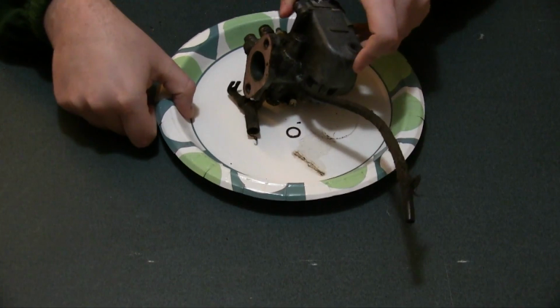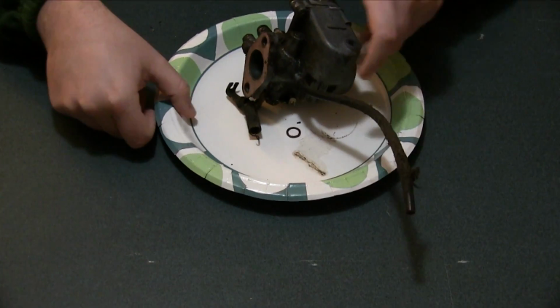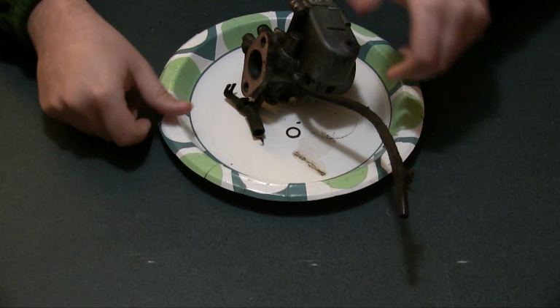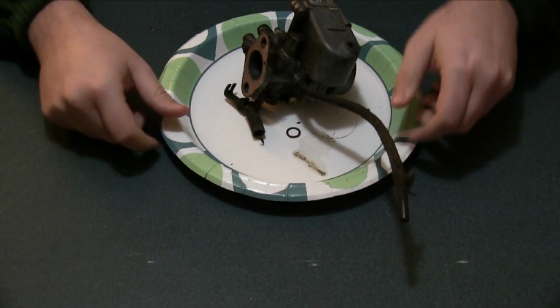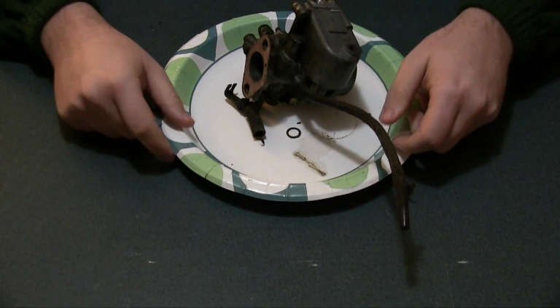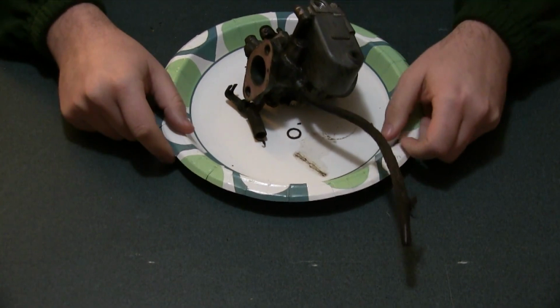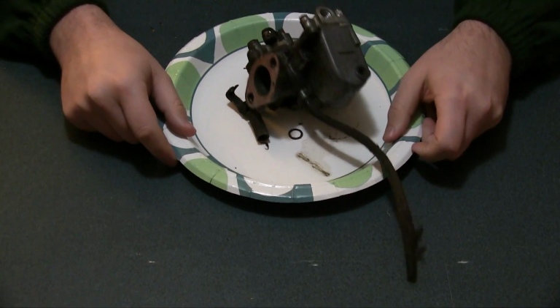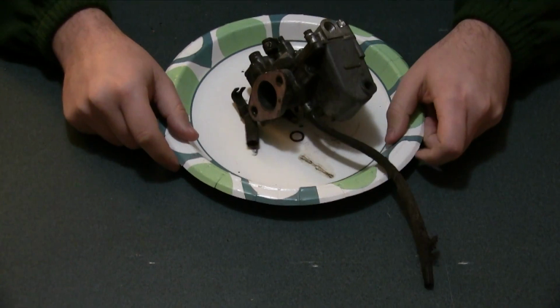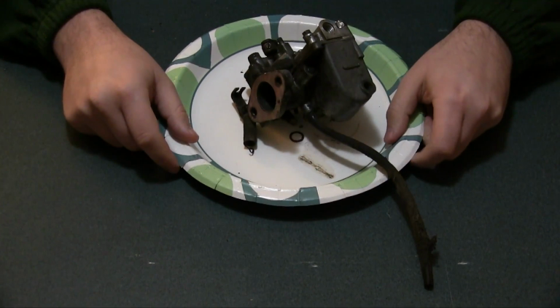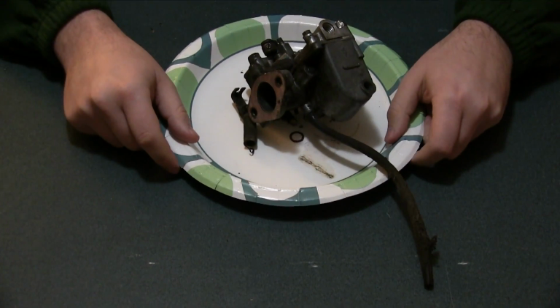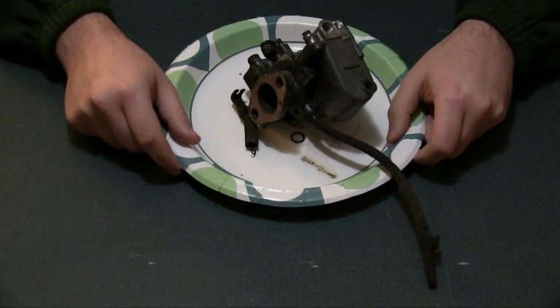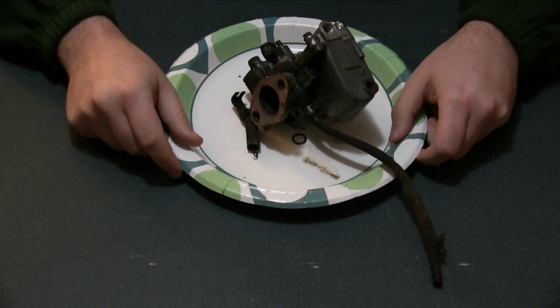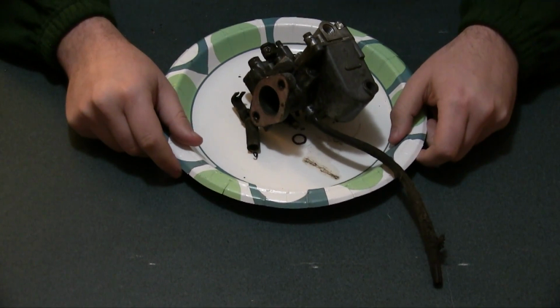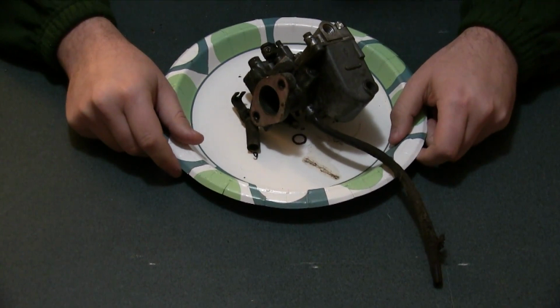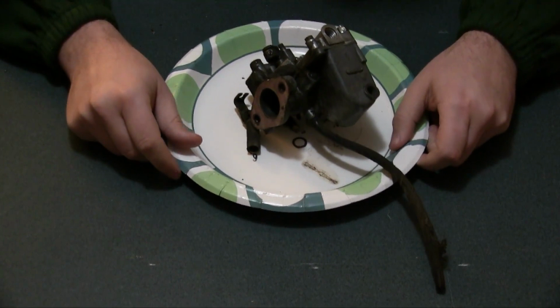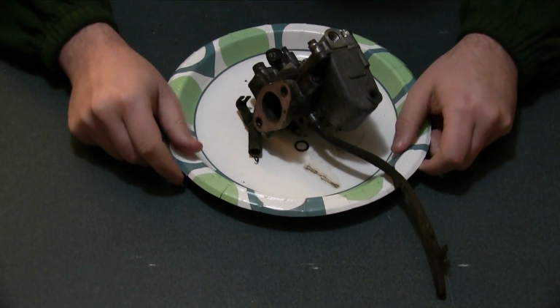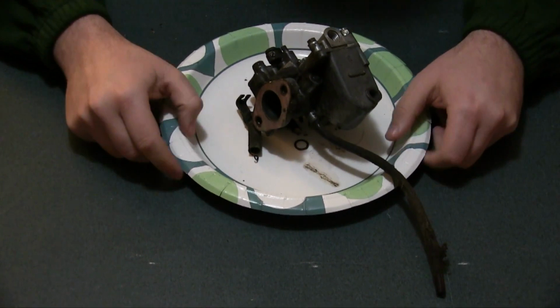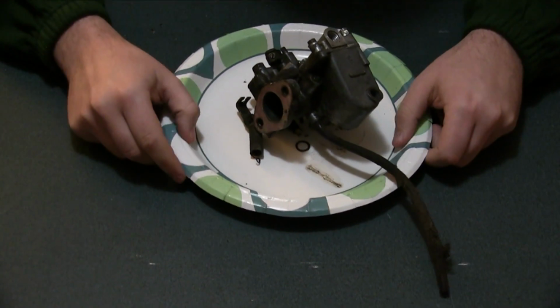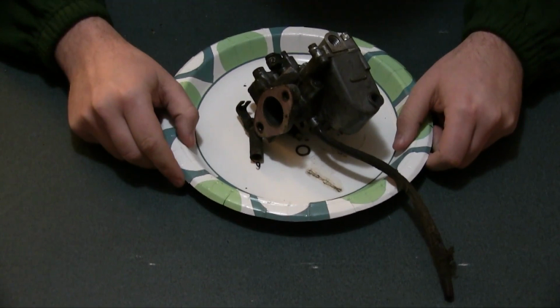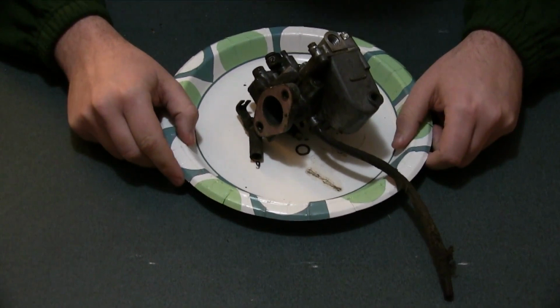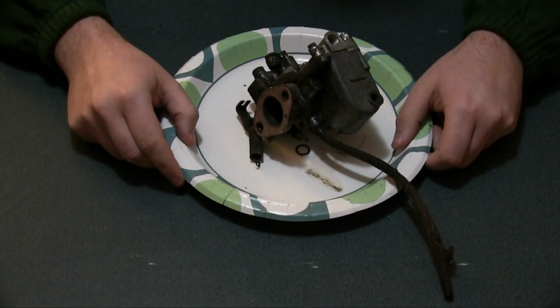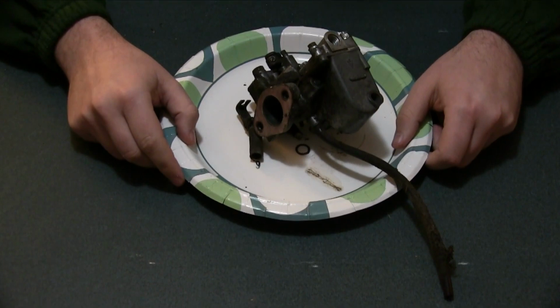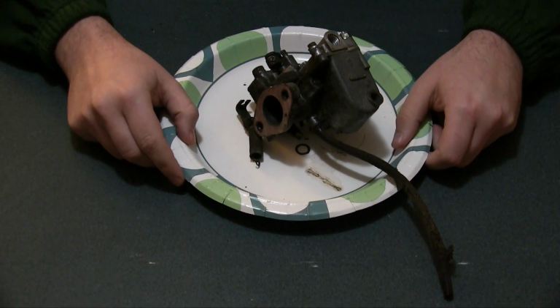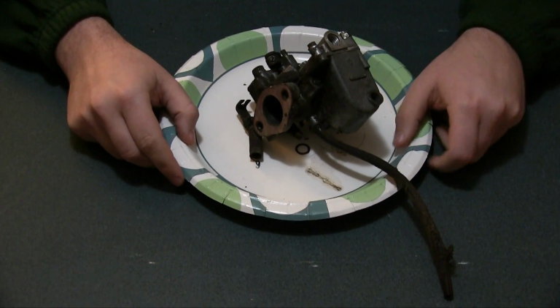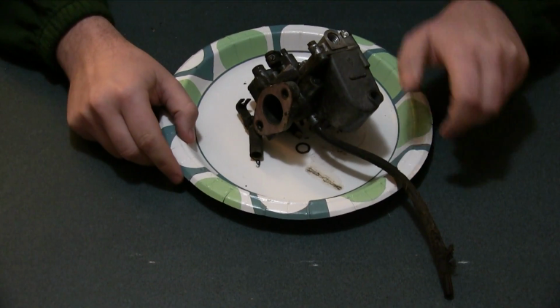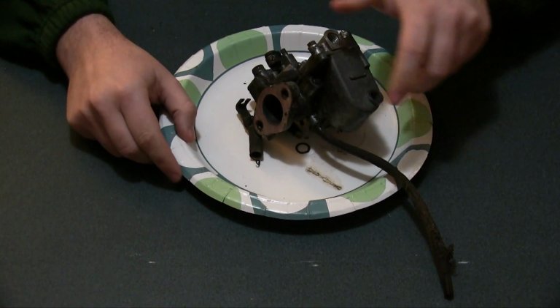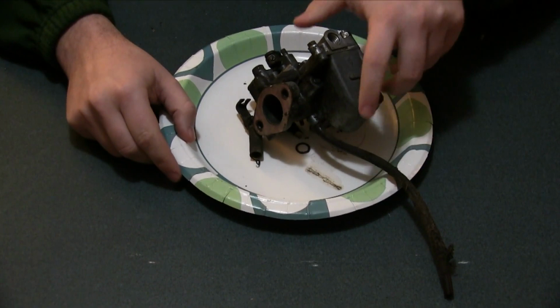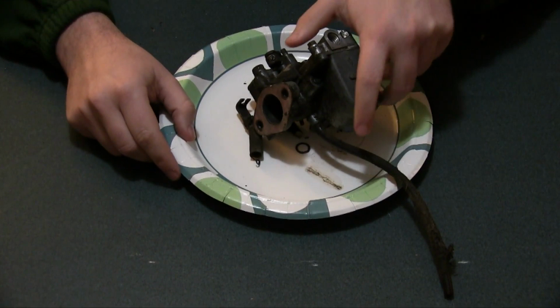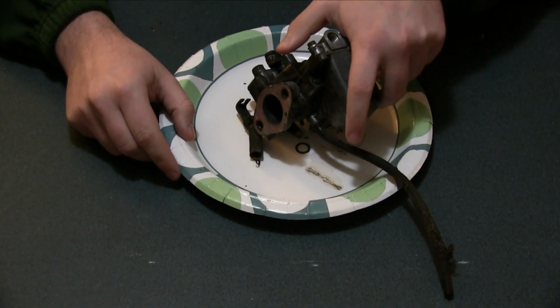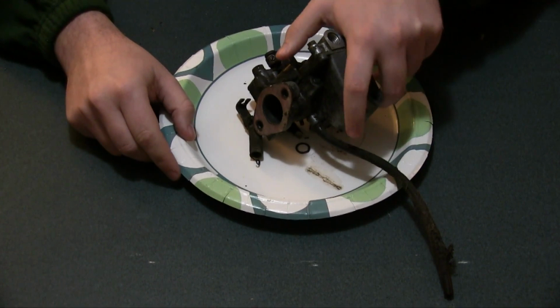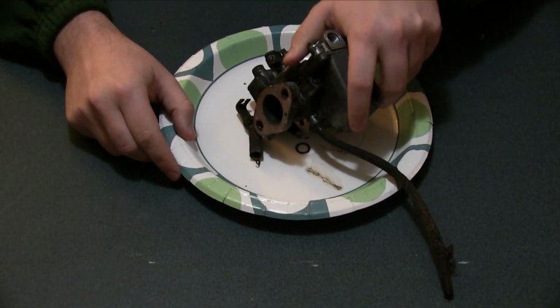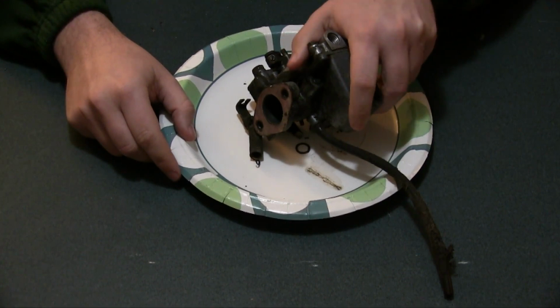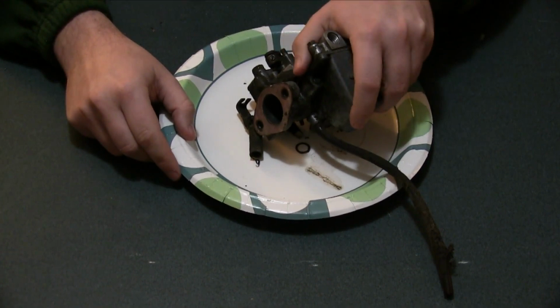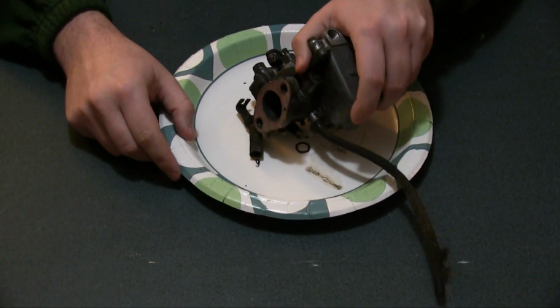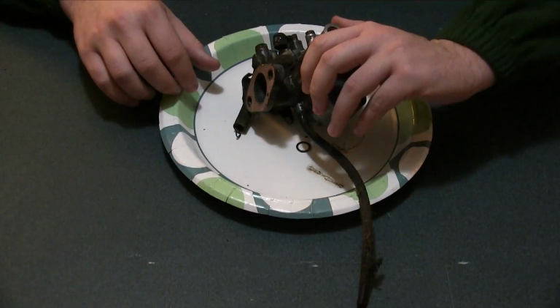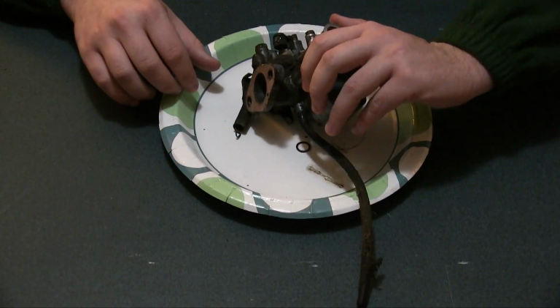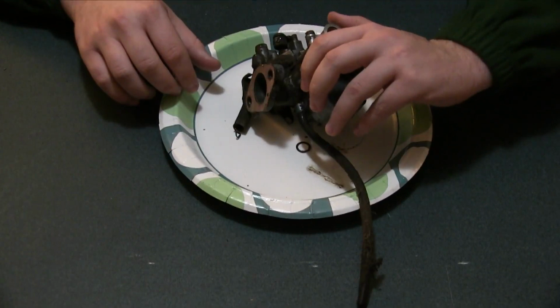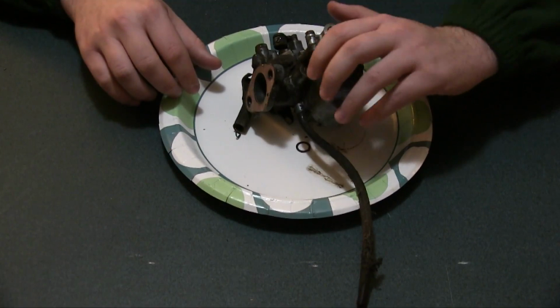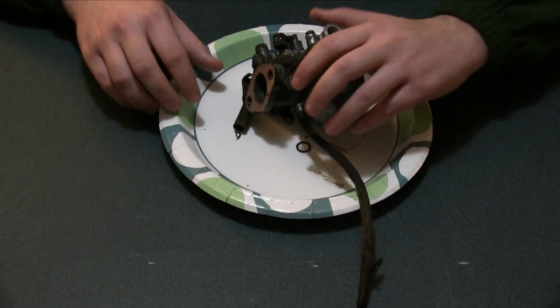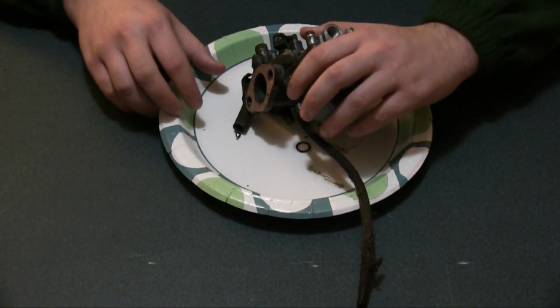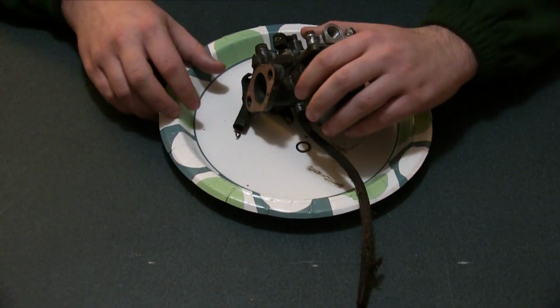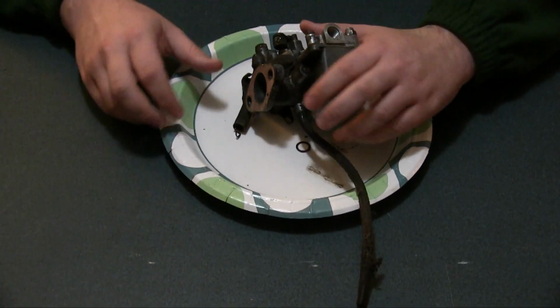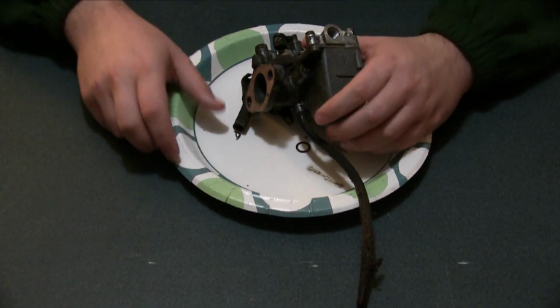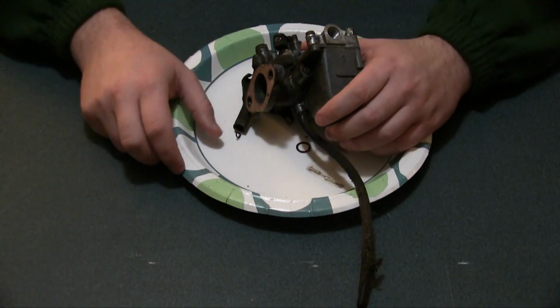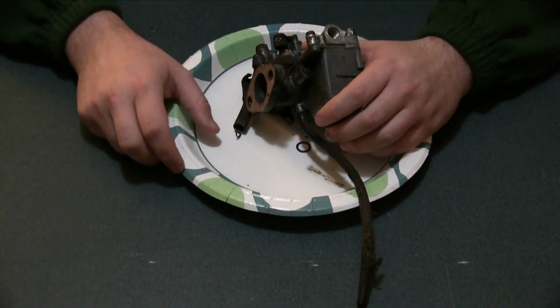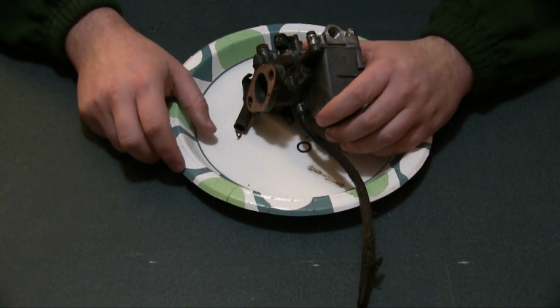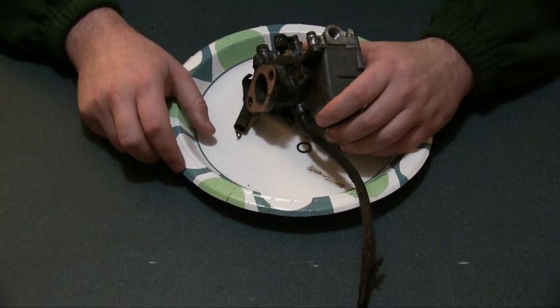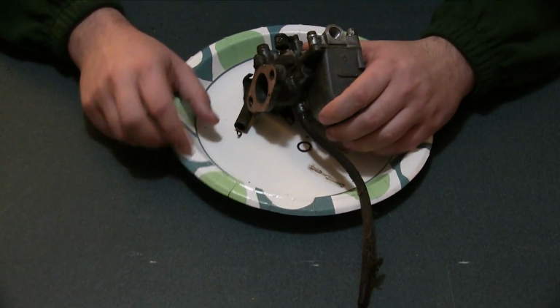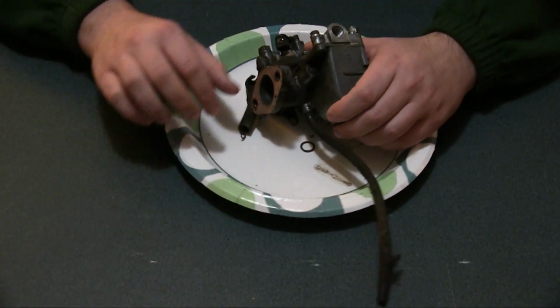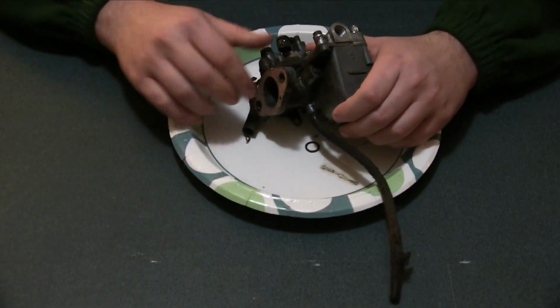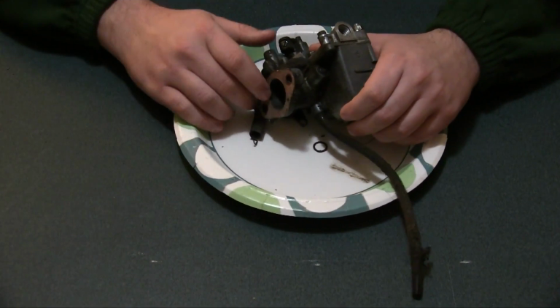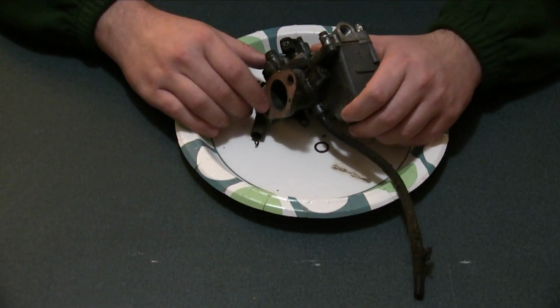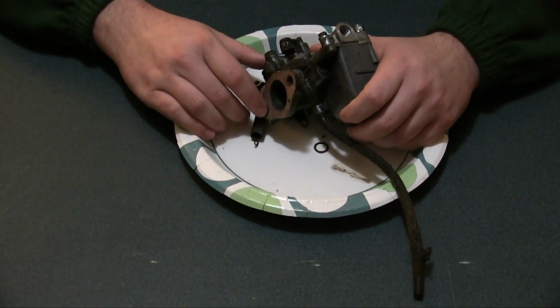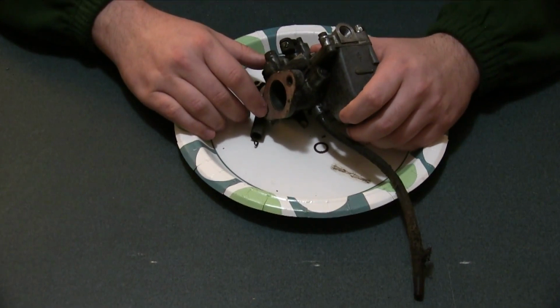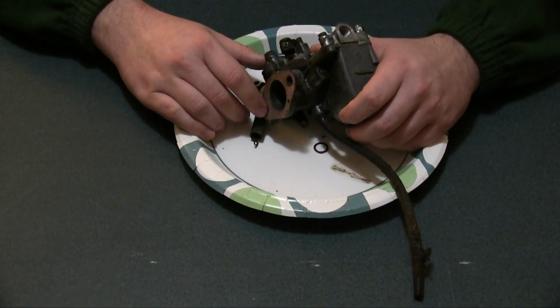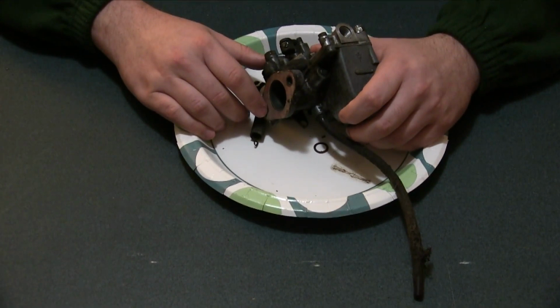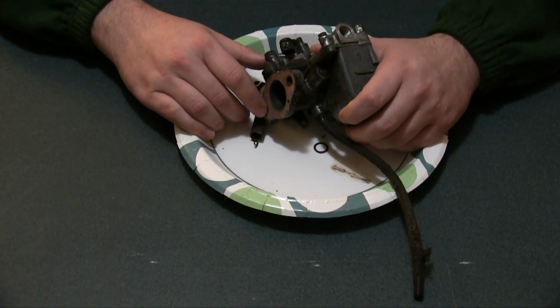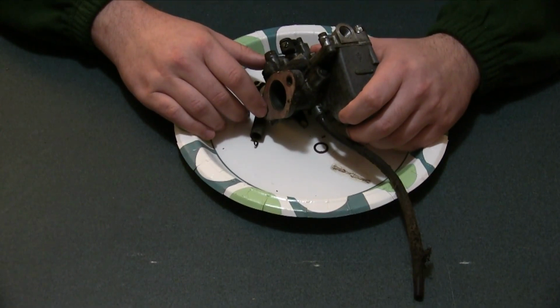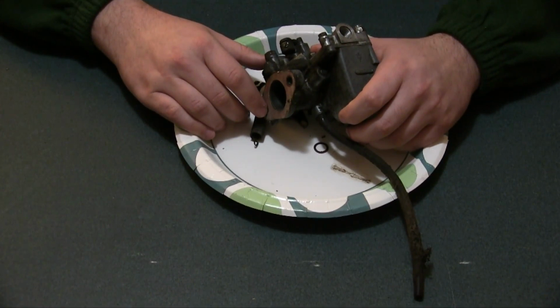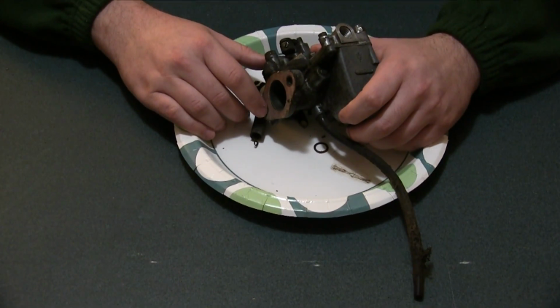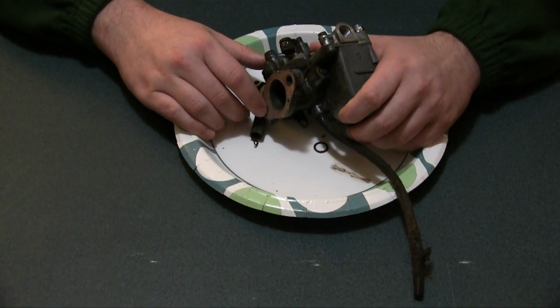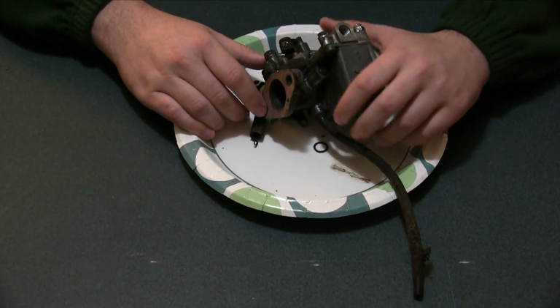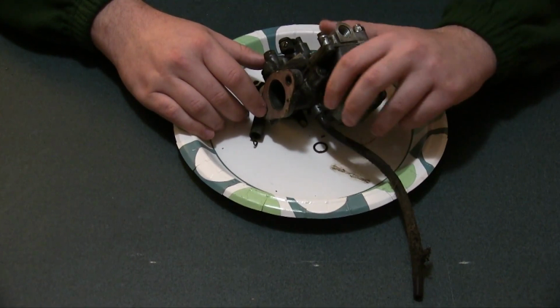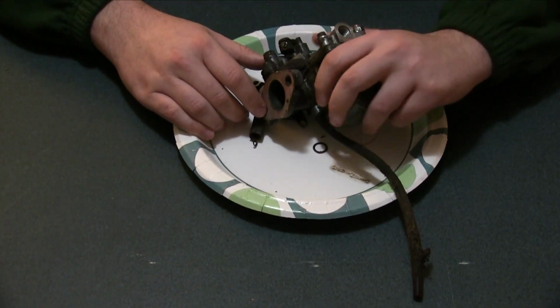First of all, what is a carburetor? This is too basic and you should know. First of all you have to get the carburetor off. Done.